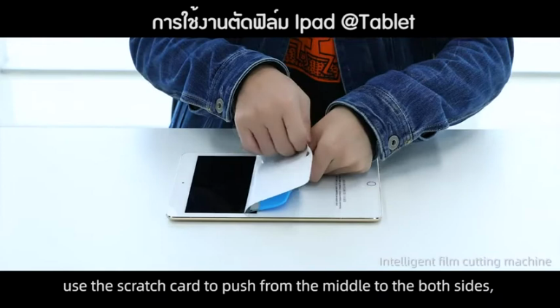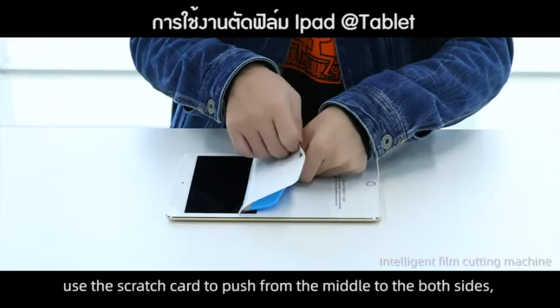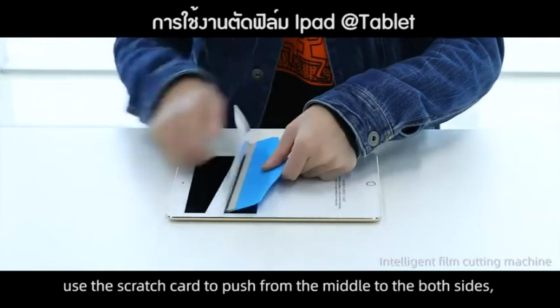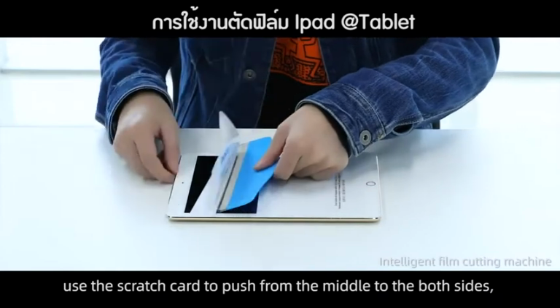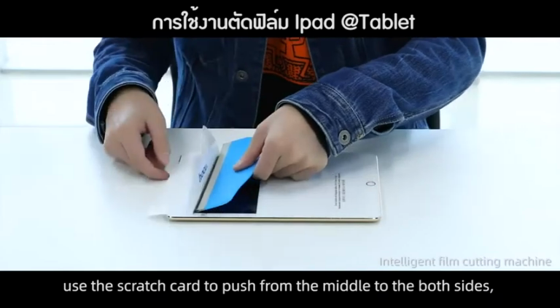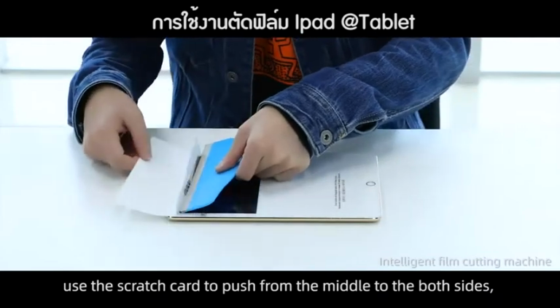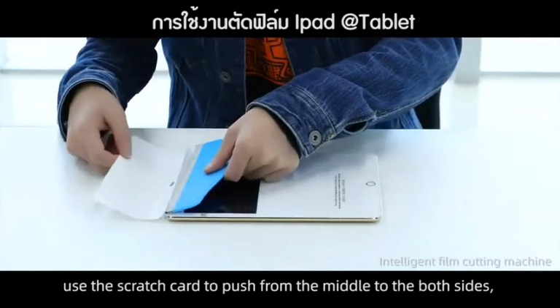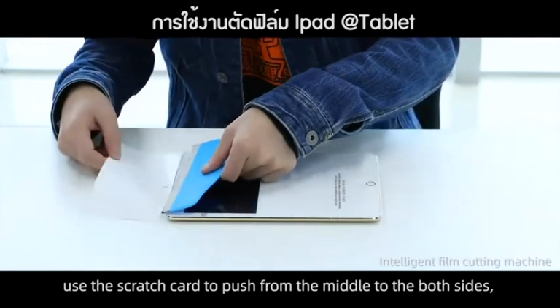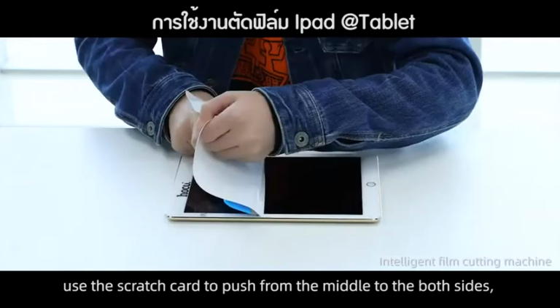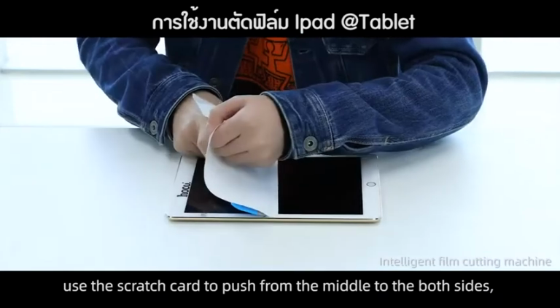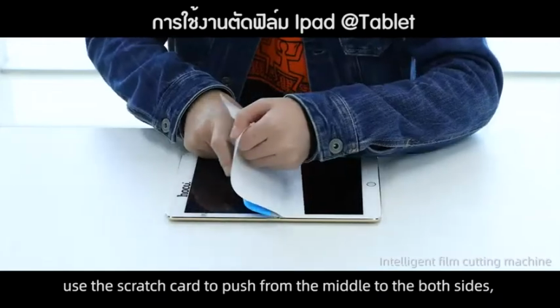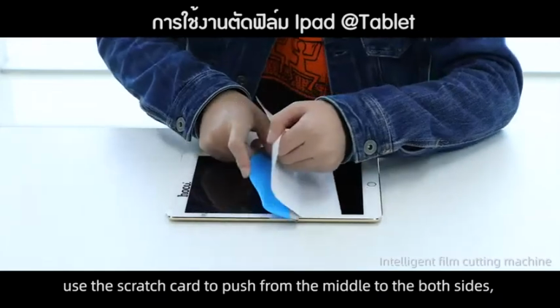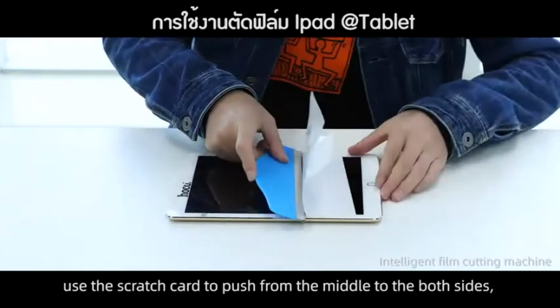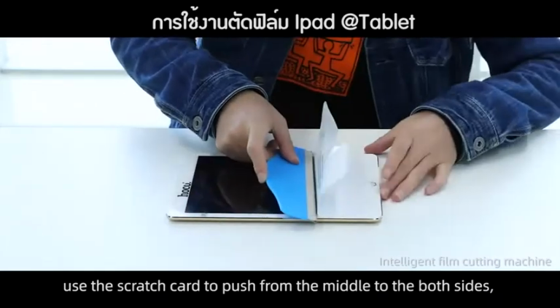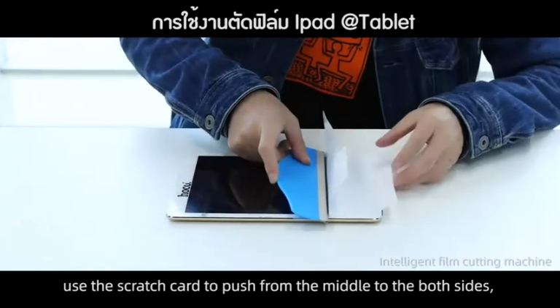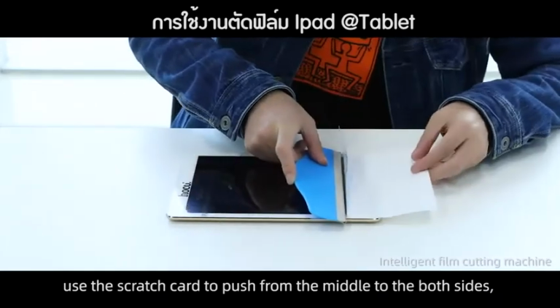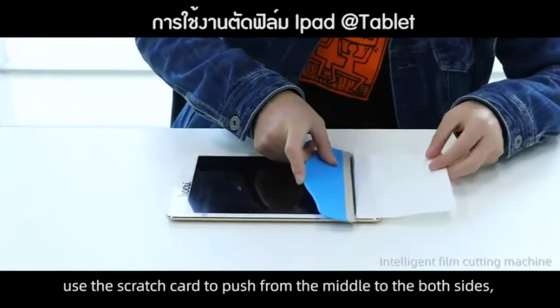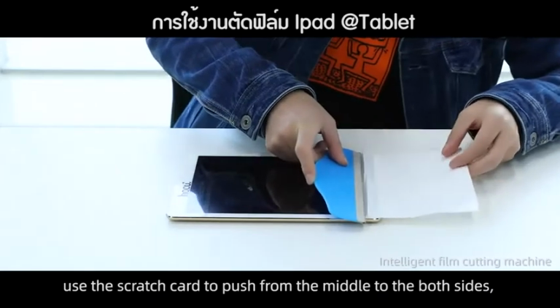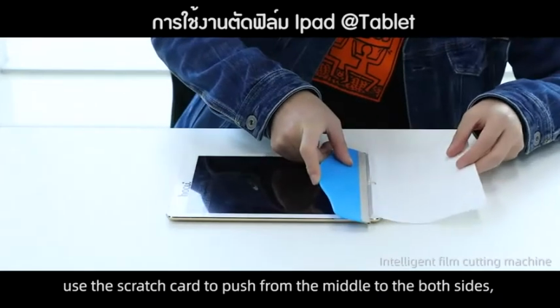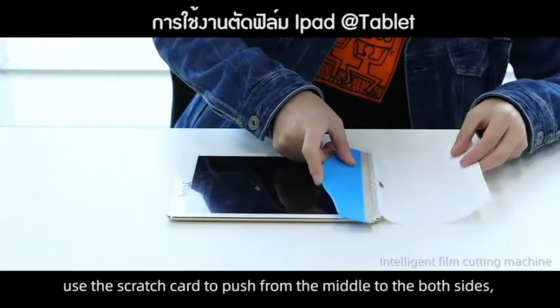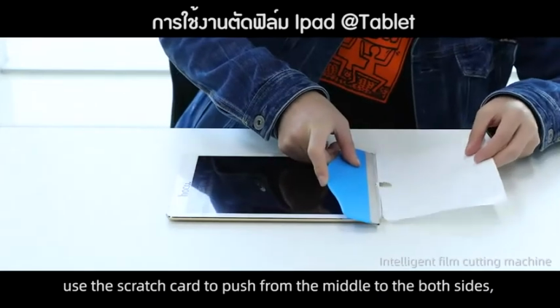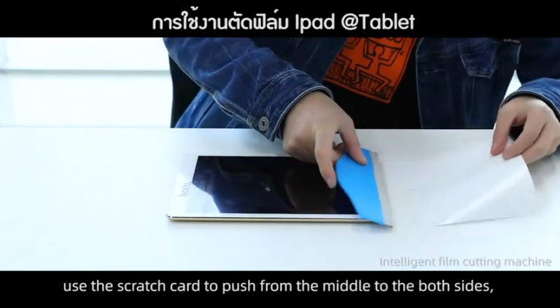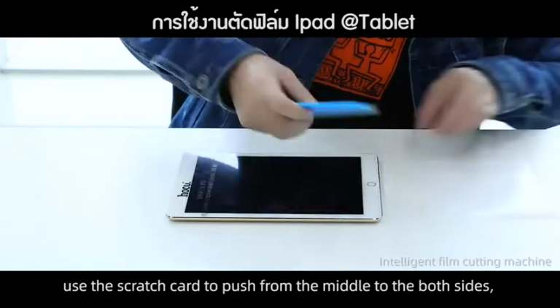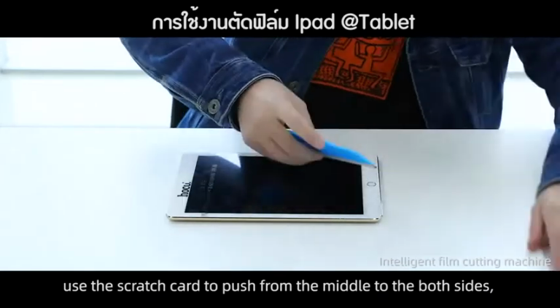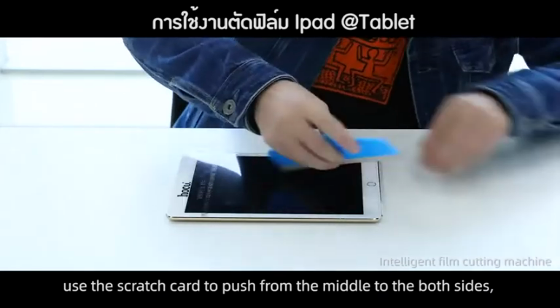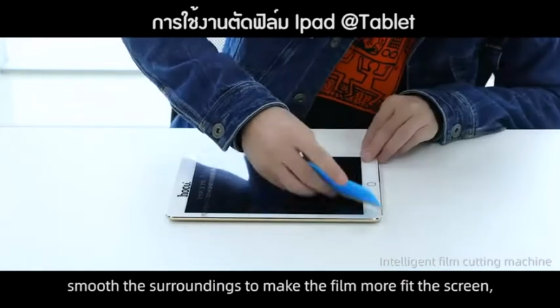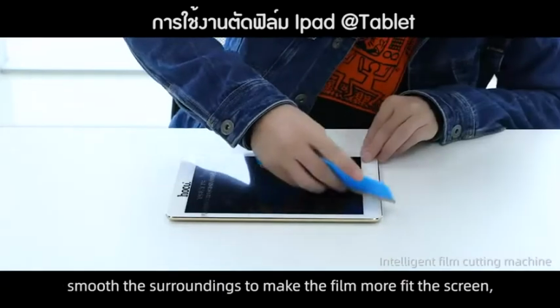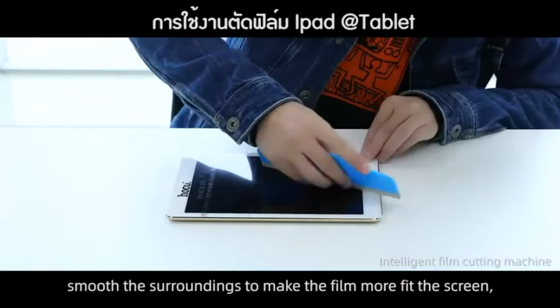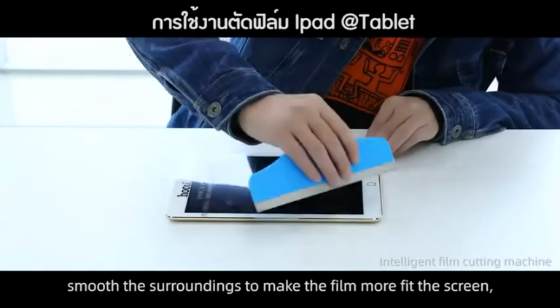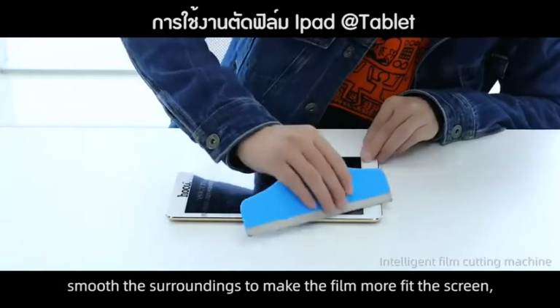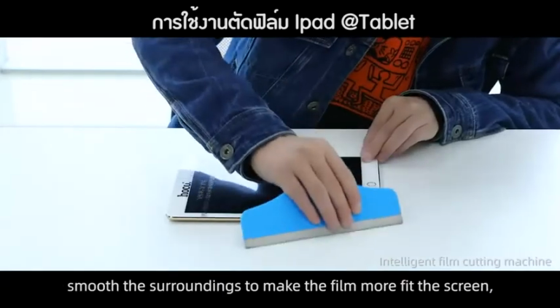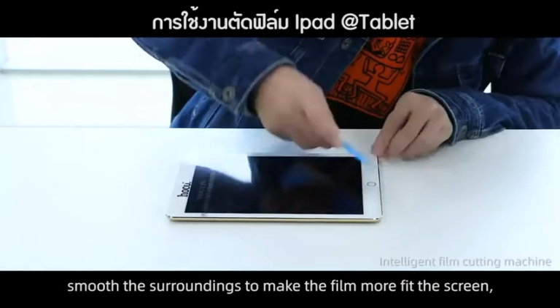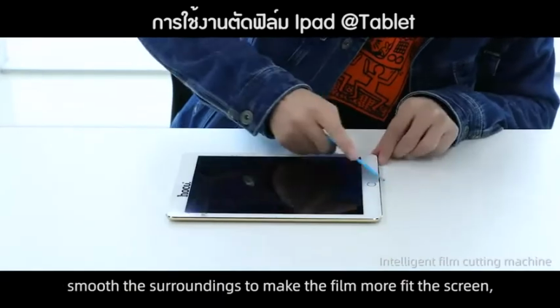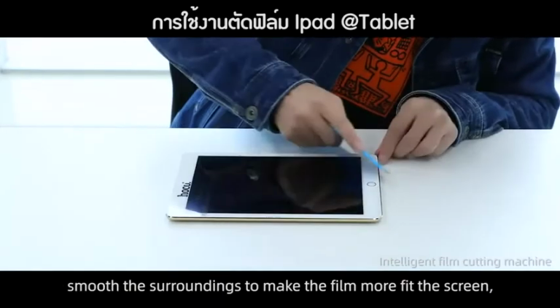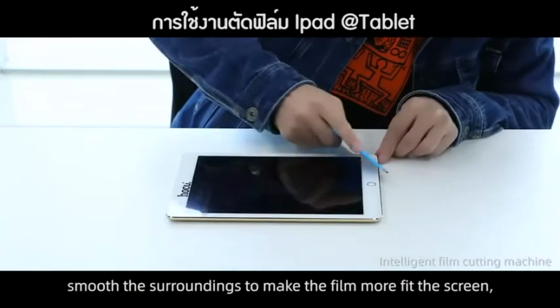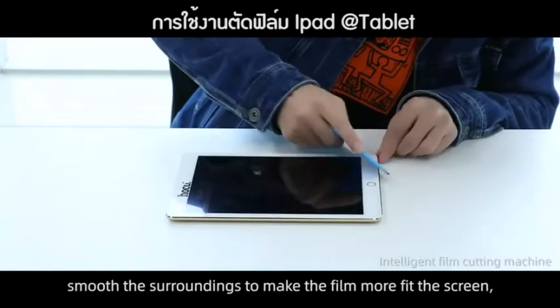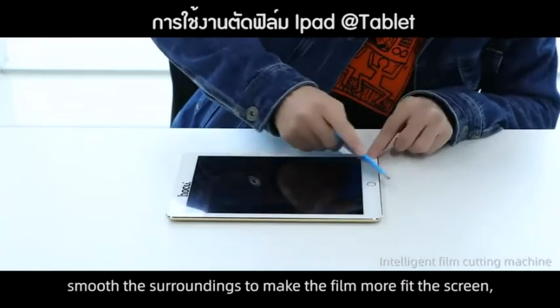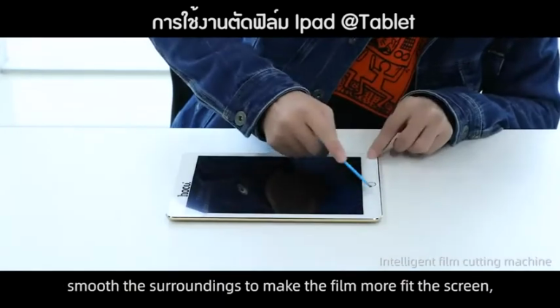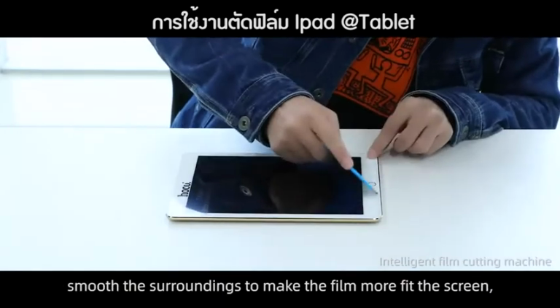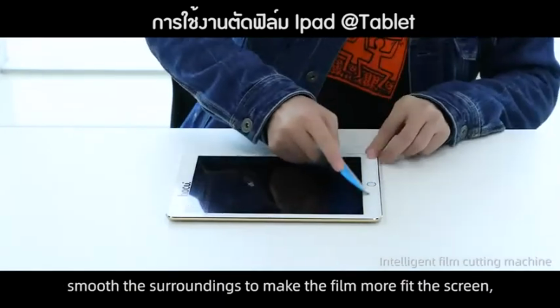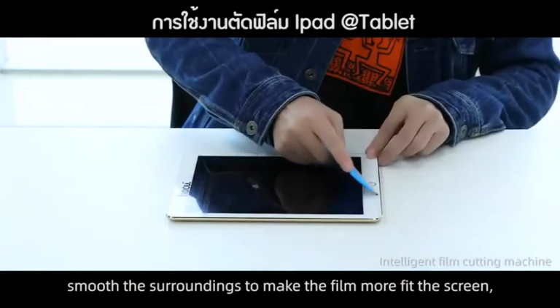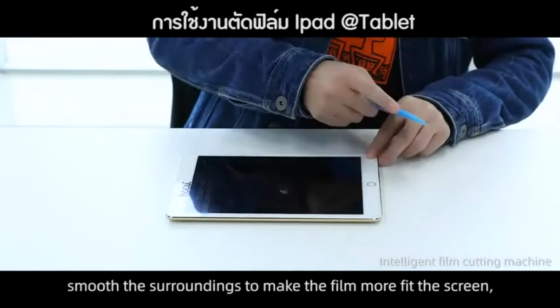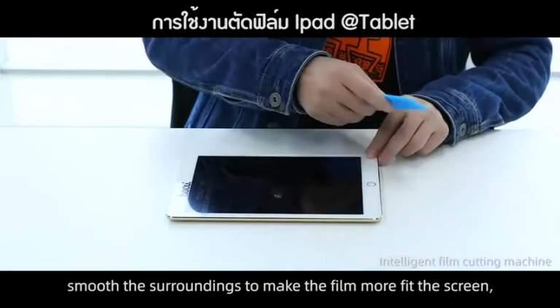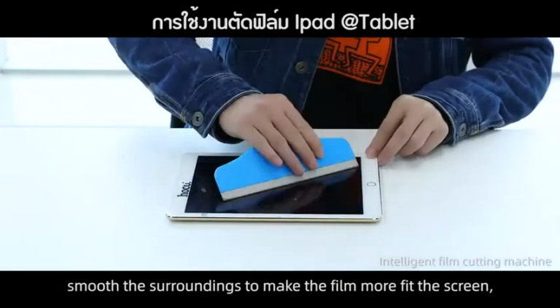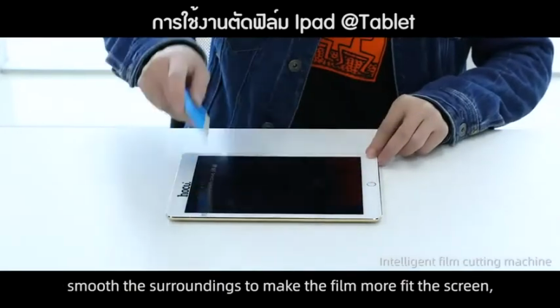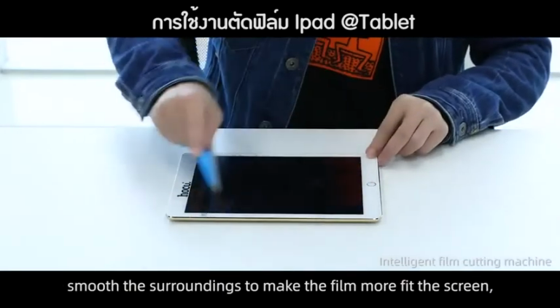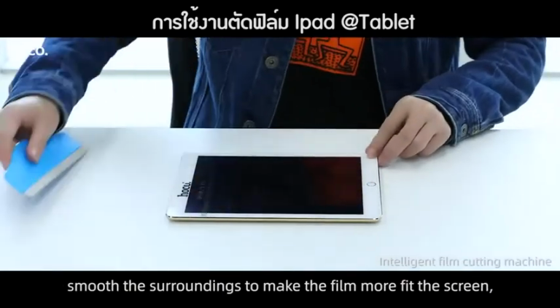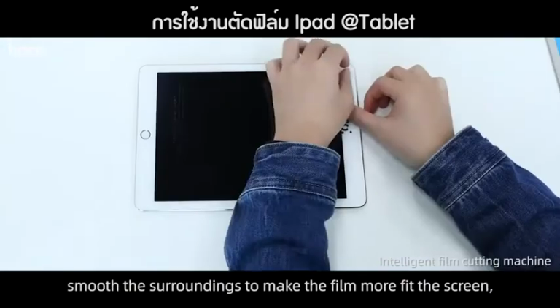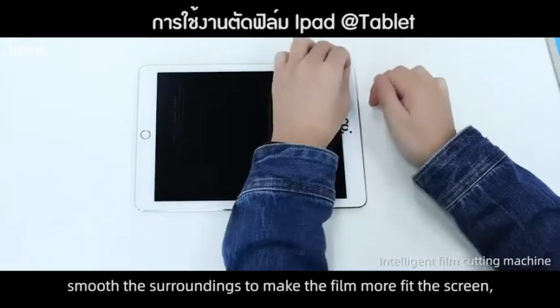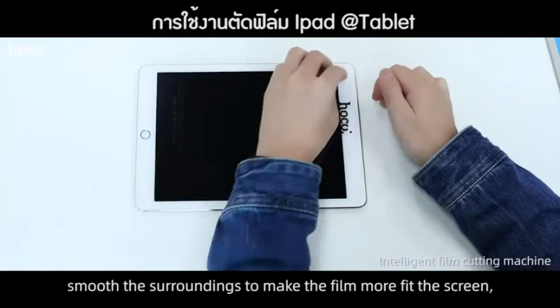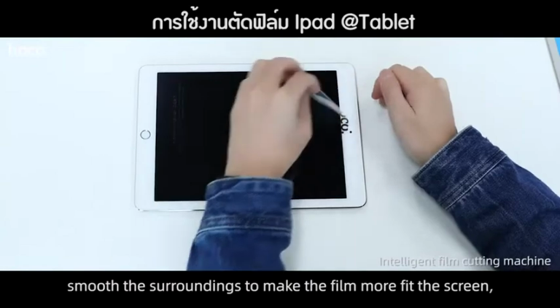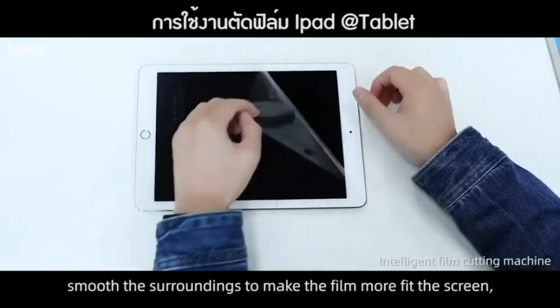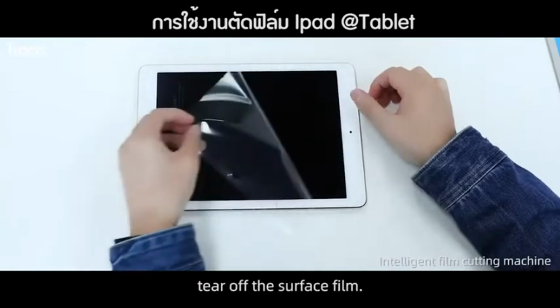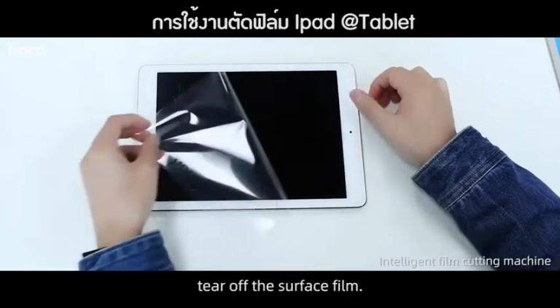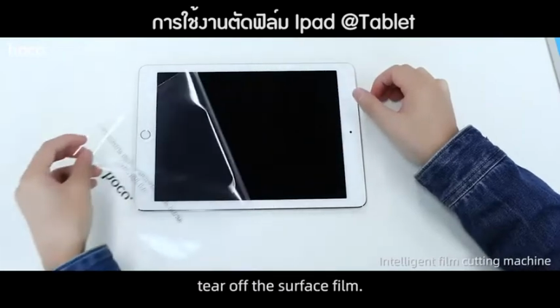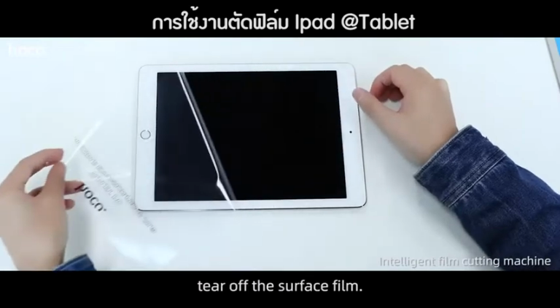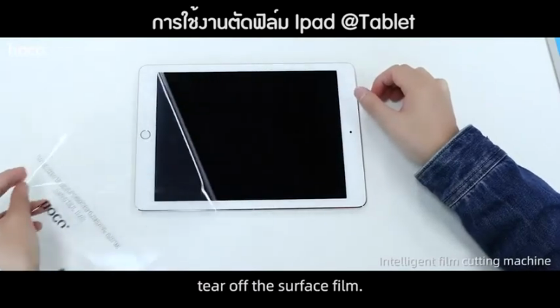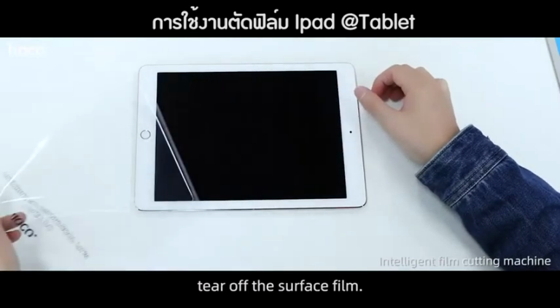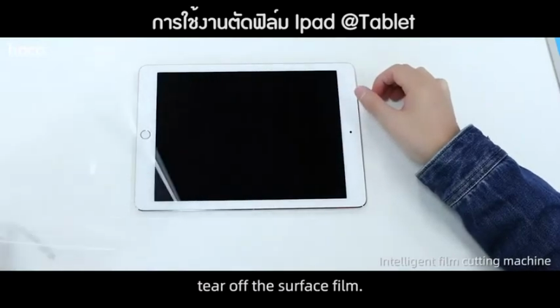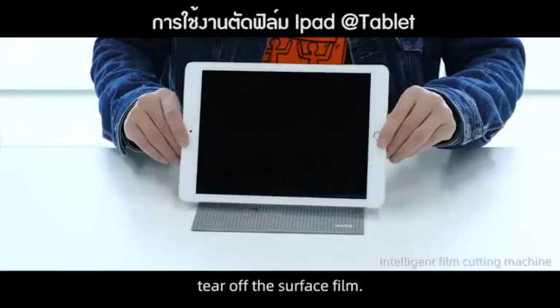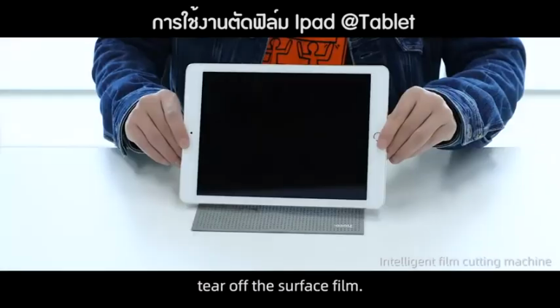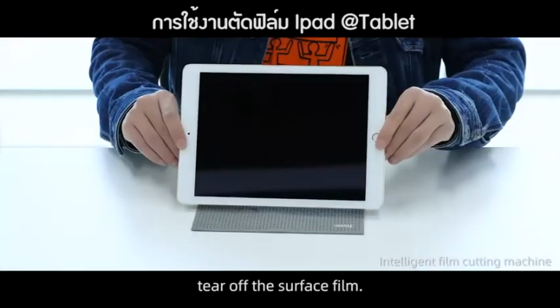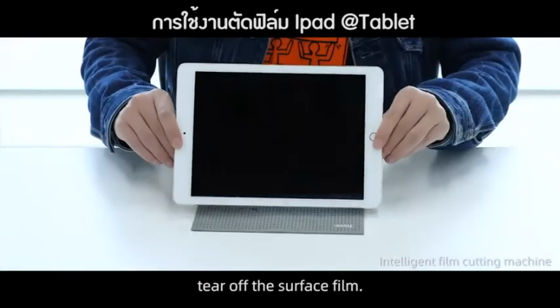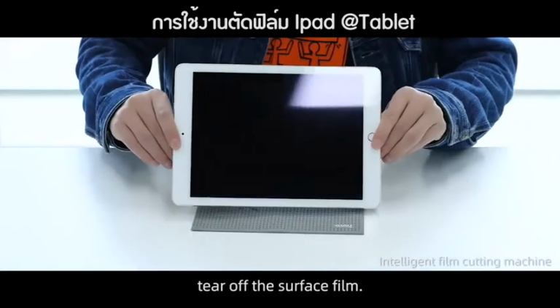Use the scratch card to push from the middle to both sides. Smooth the surroundings to make the film fit on the screen. Tear off the surface film.